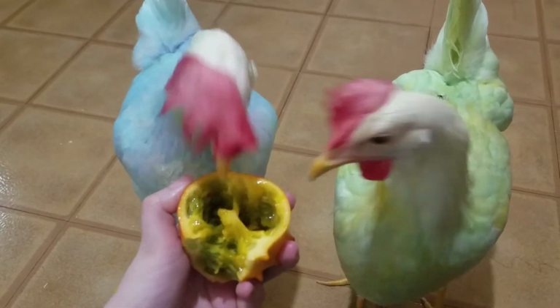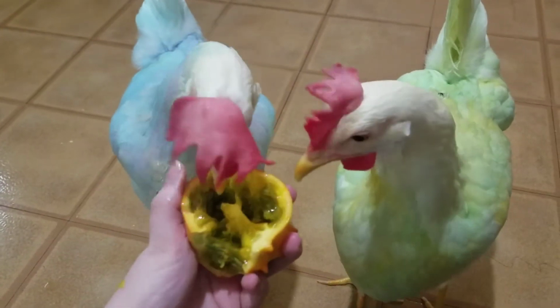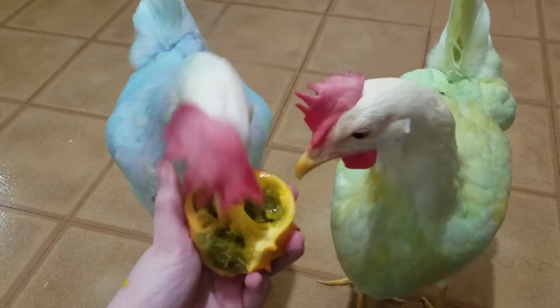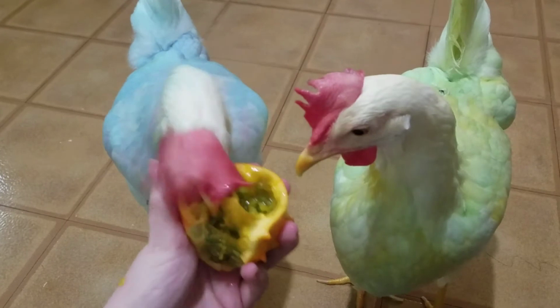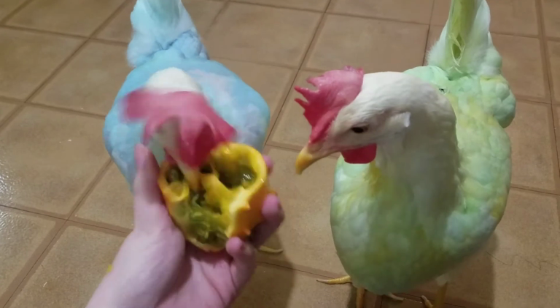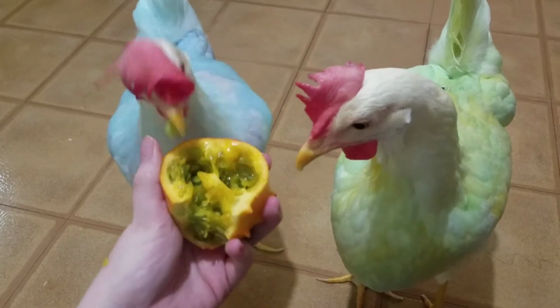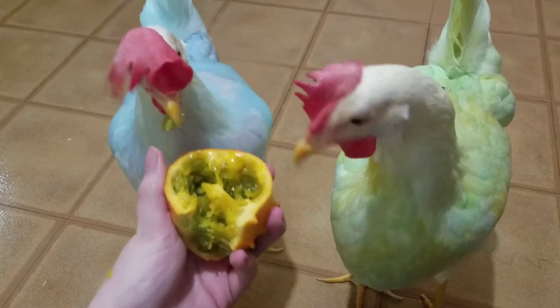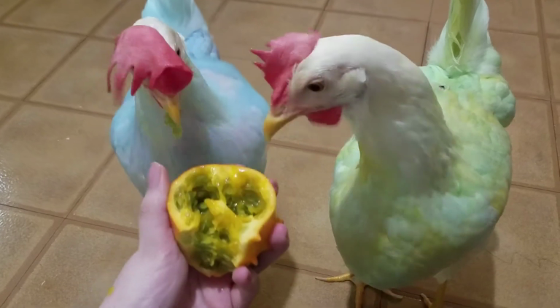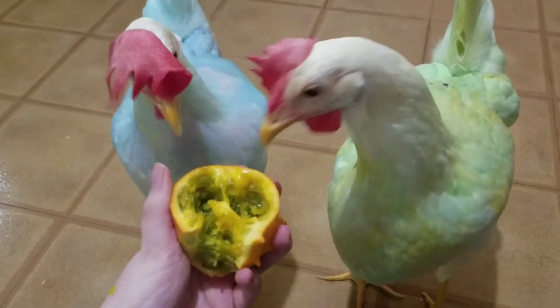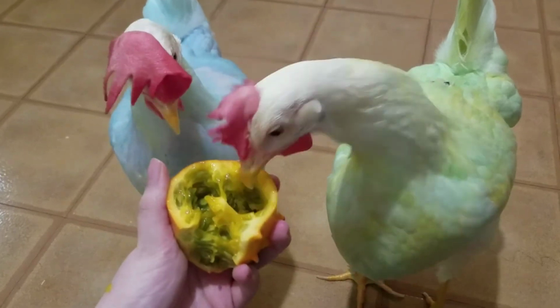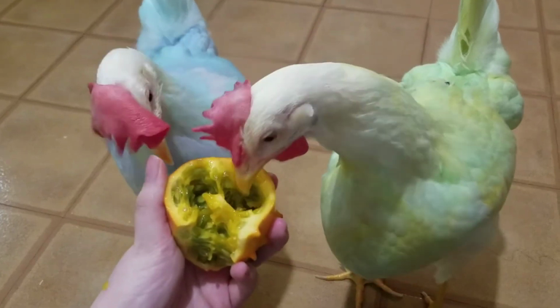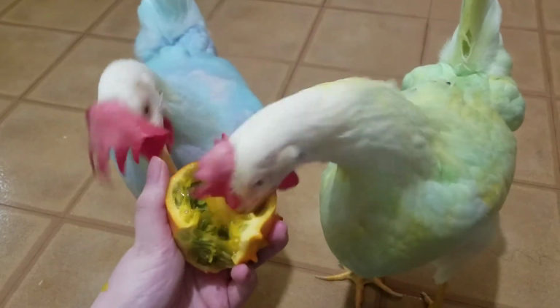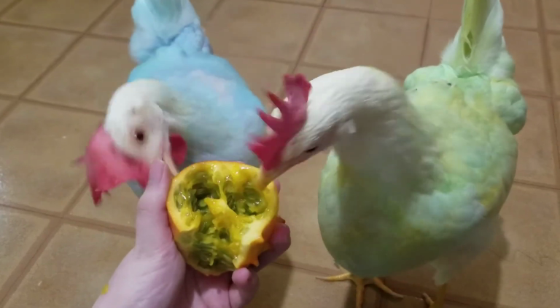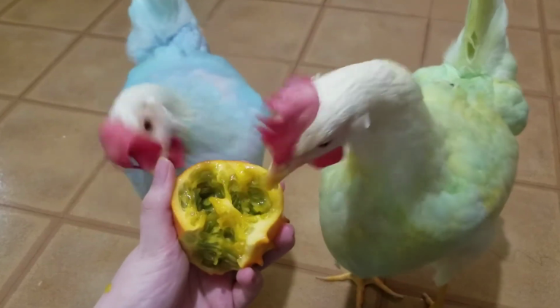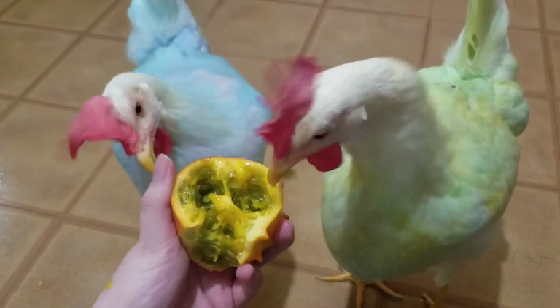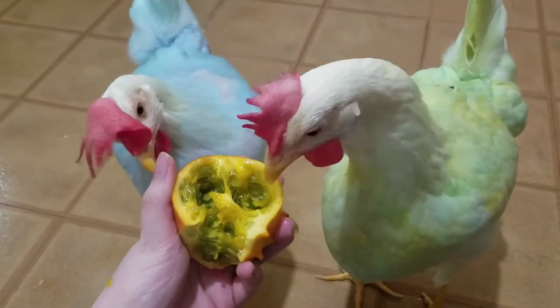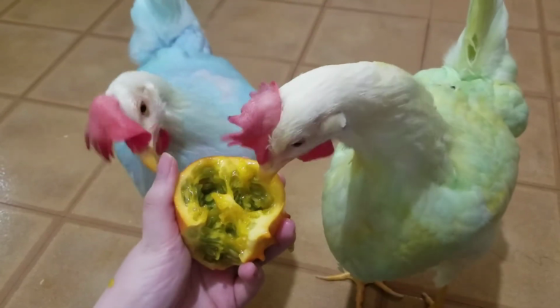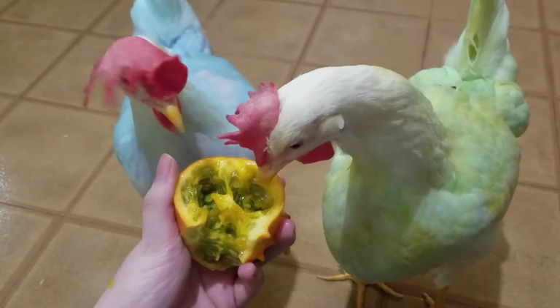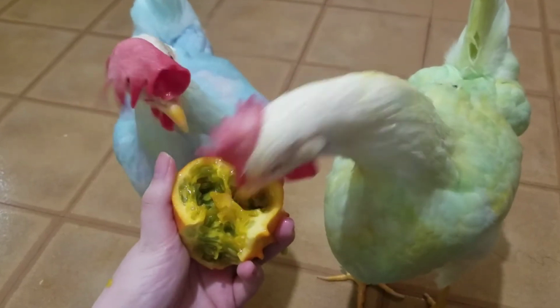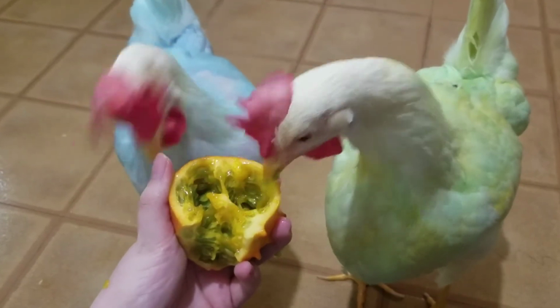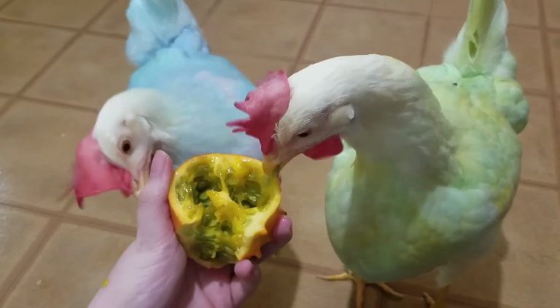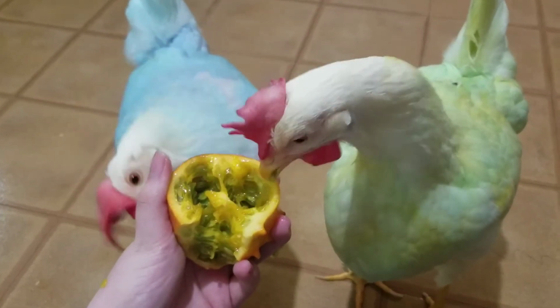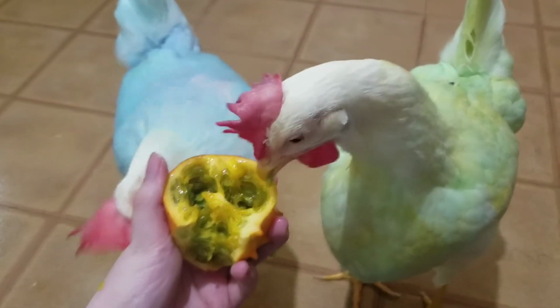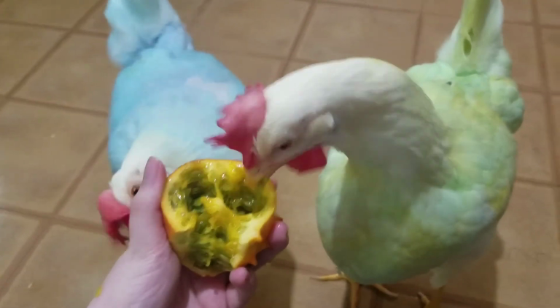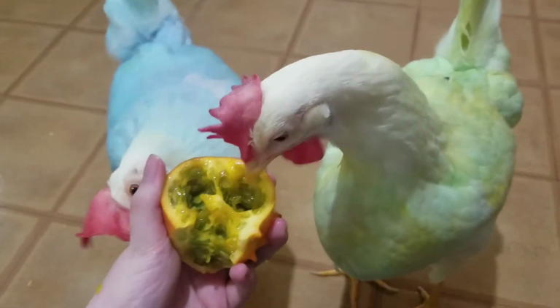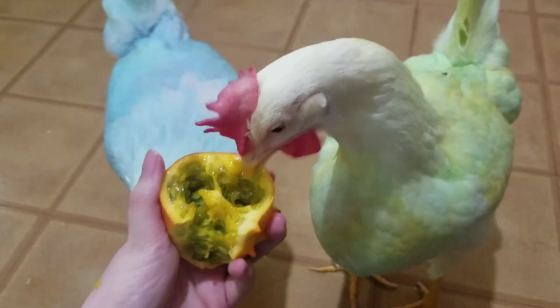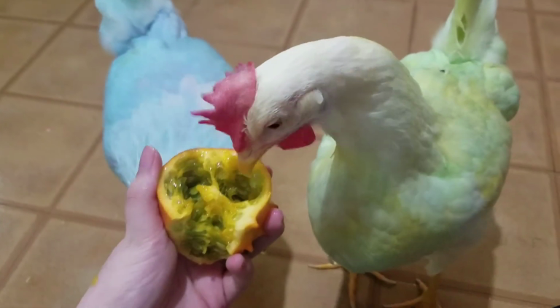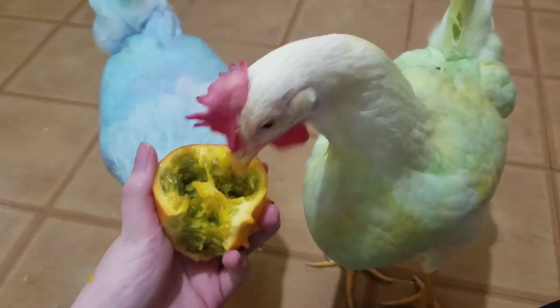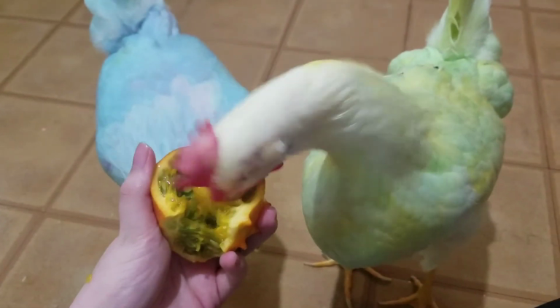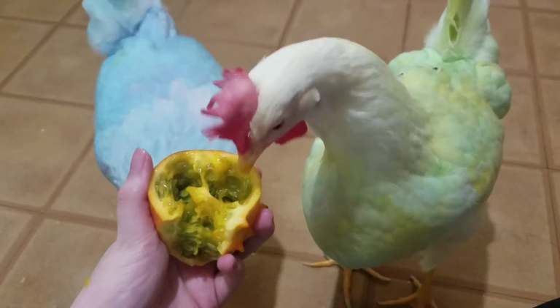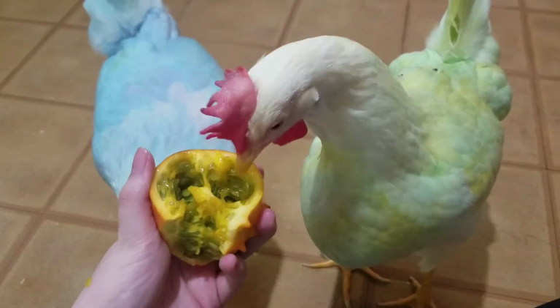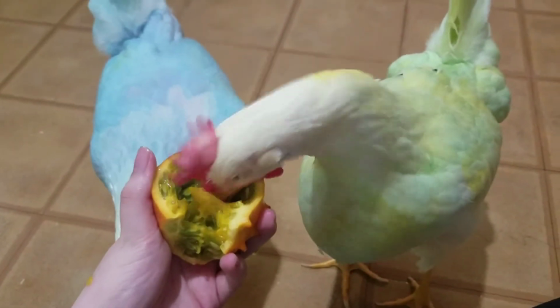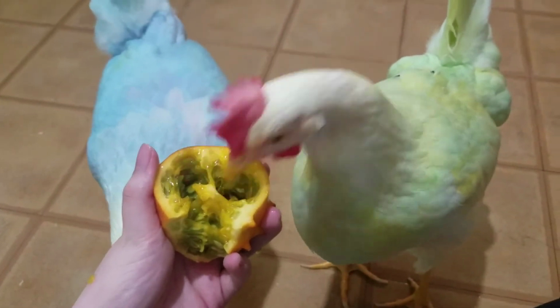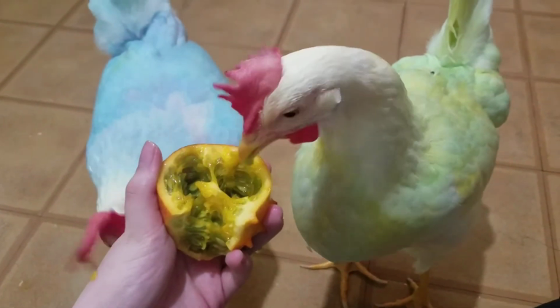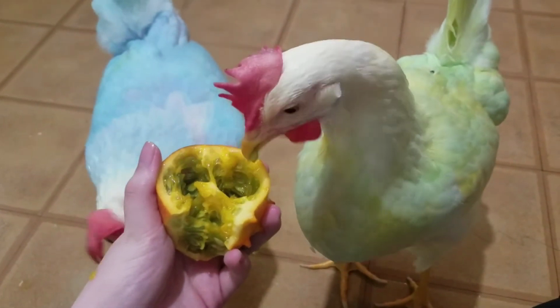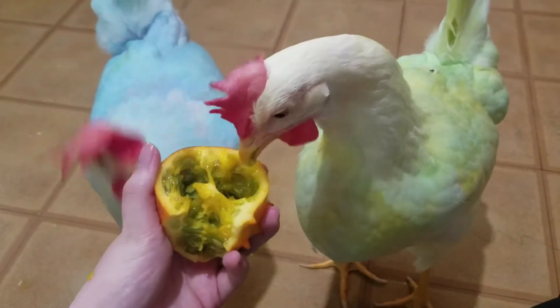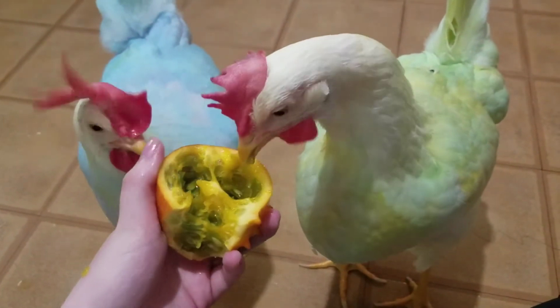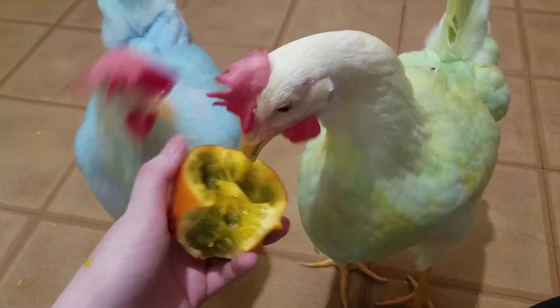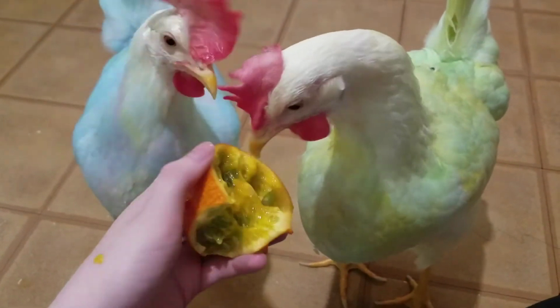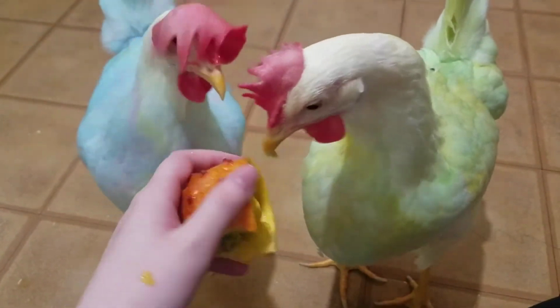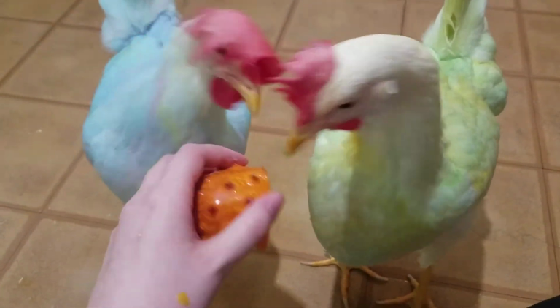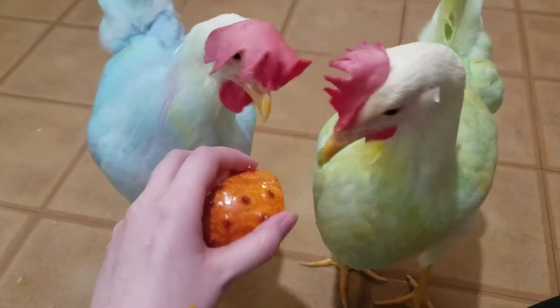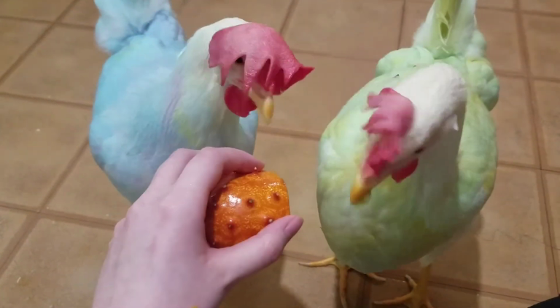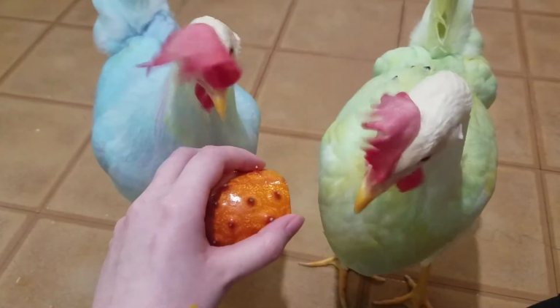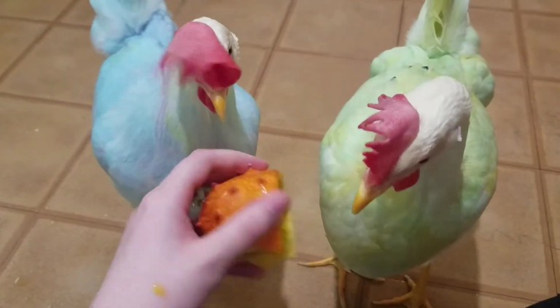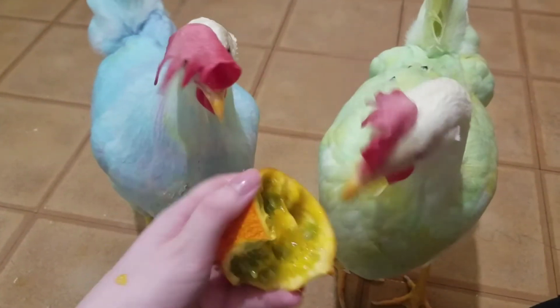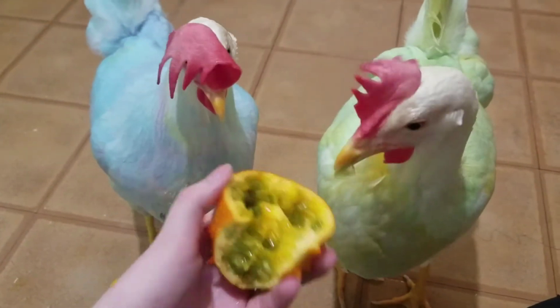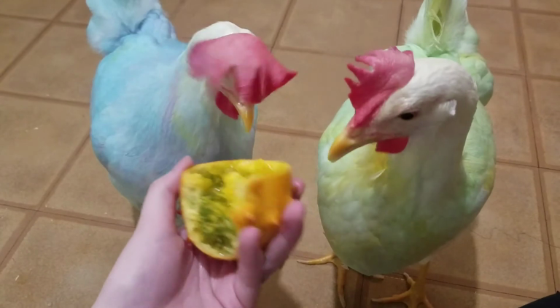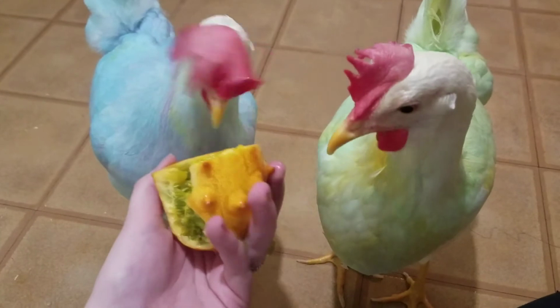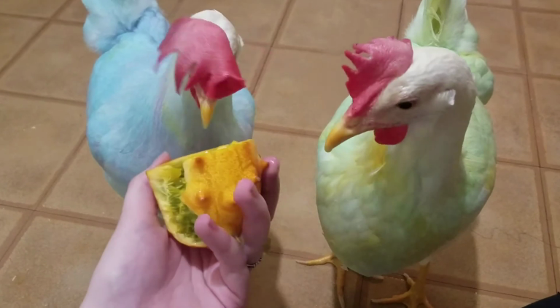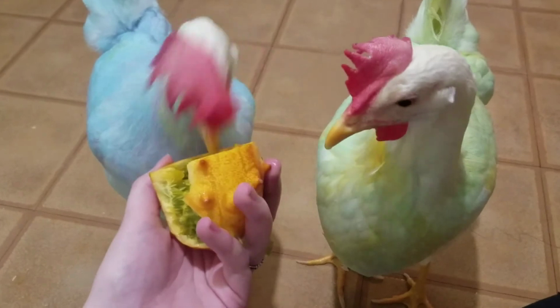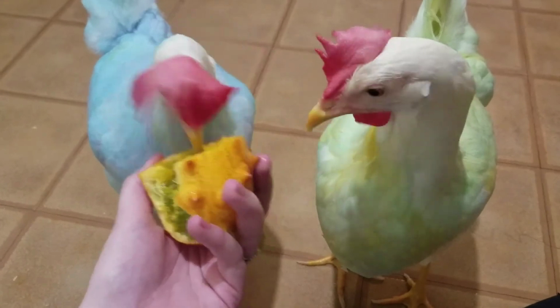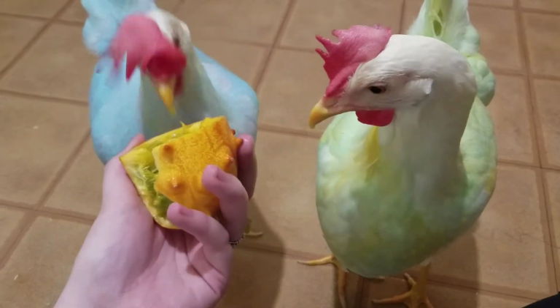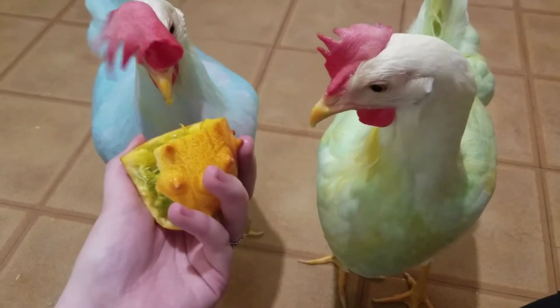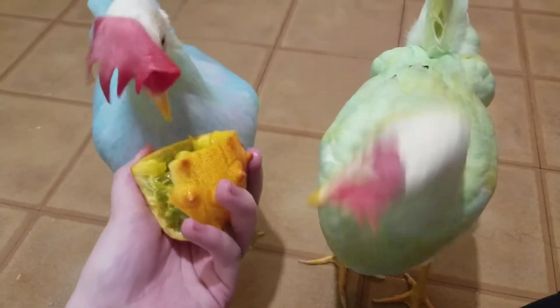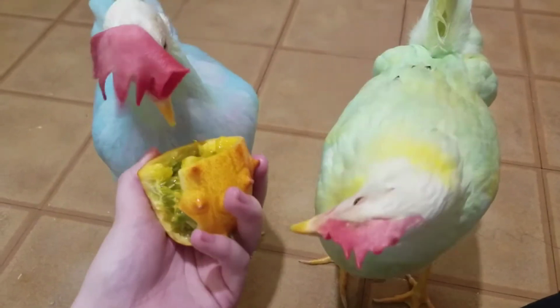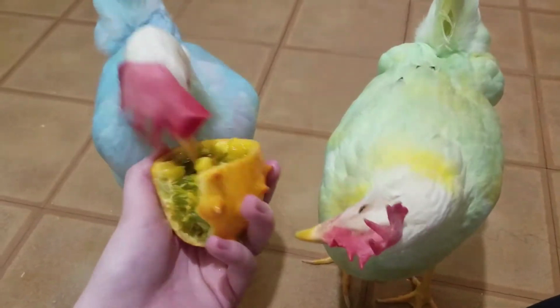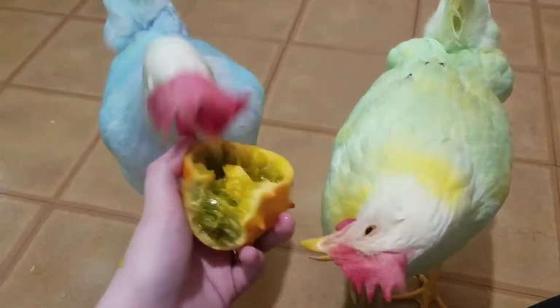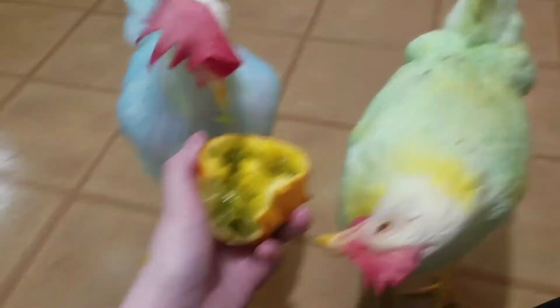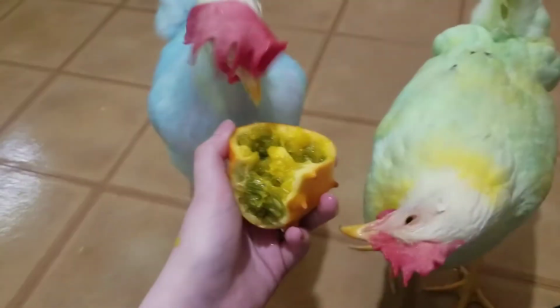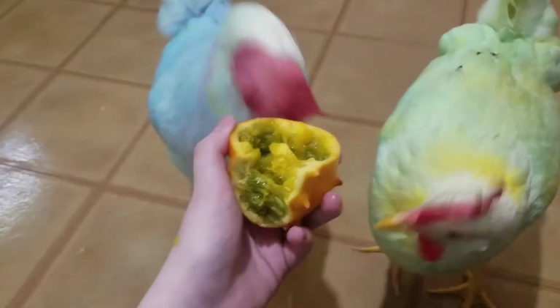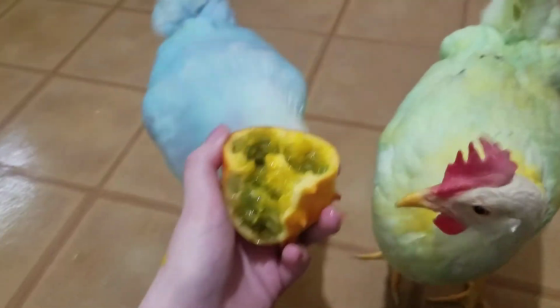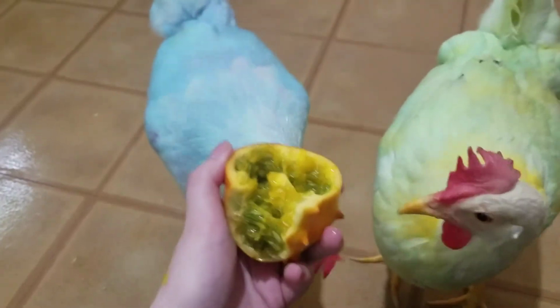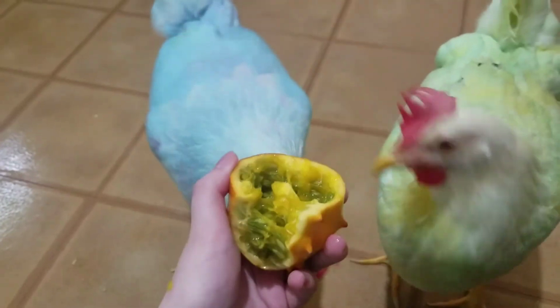They seem to like it more than I do. My hand is covered in juice — I'm going to have to mop the floor and give her a bath.